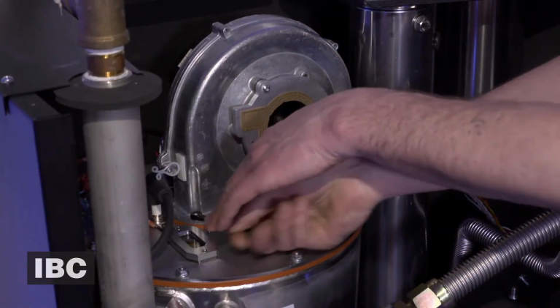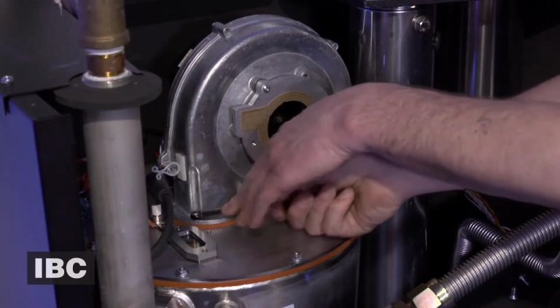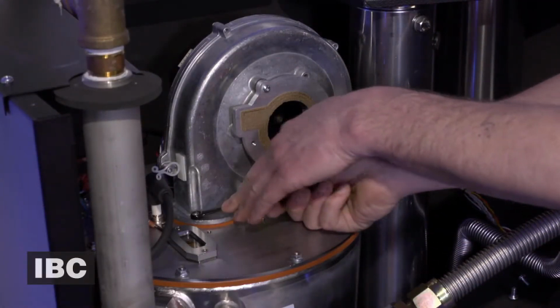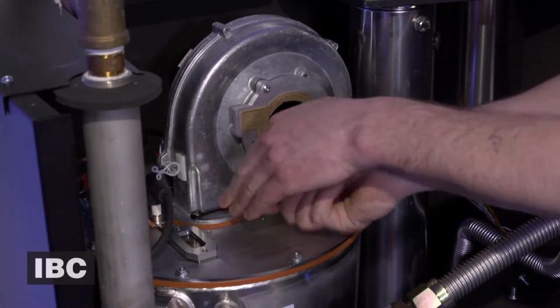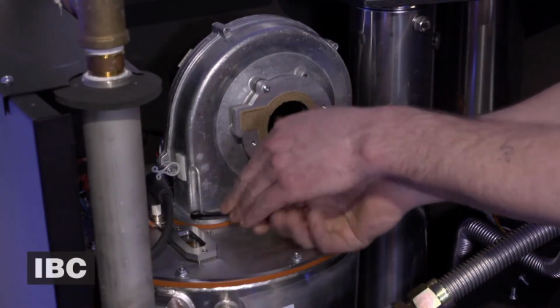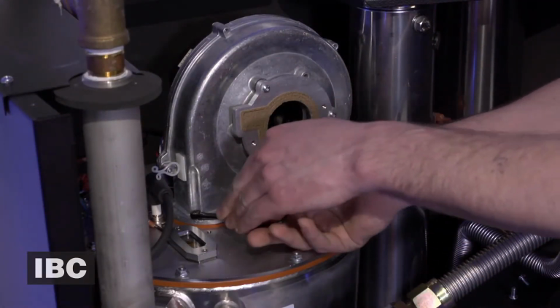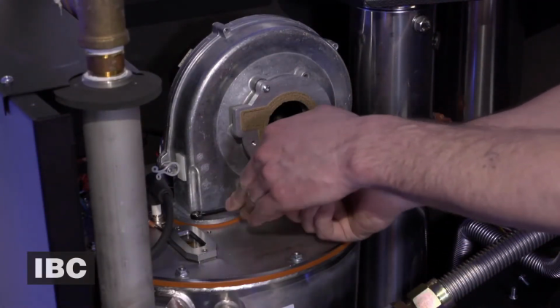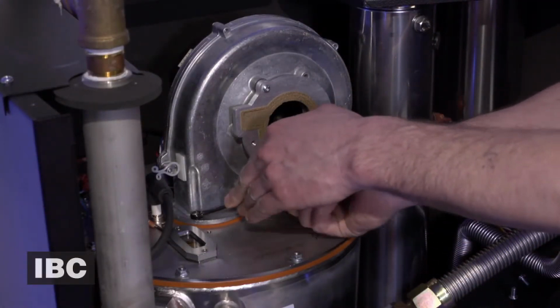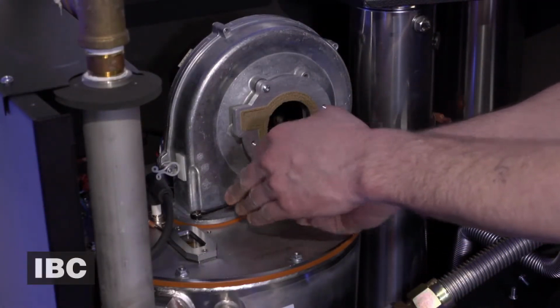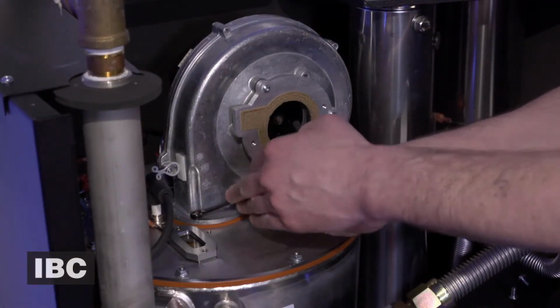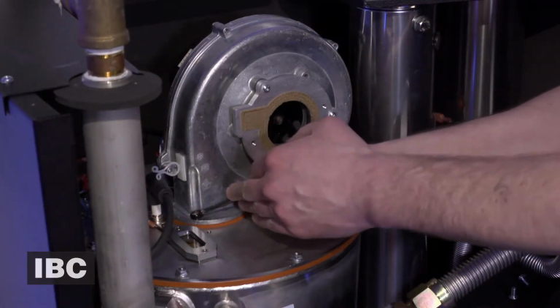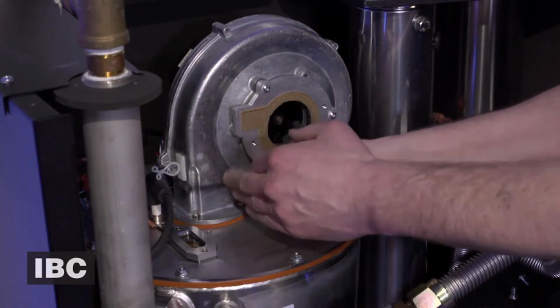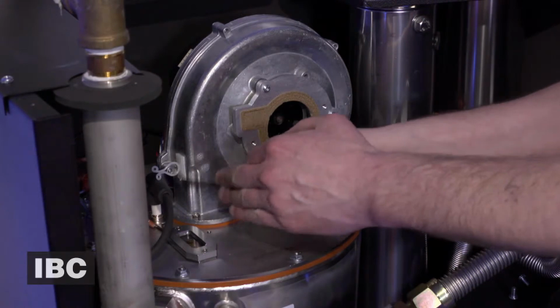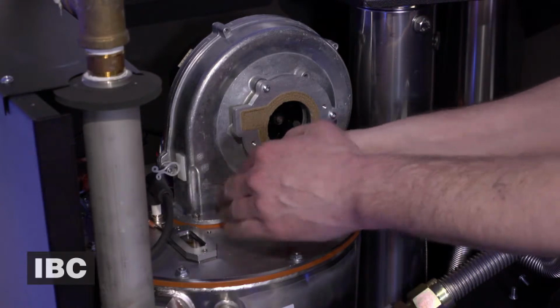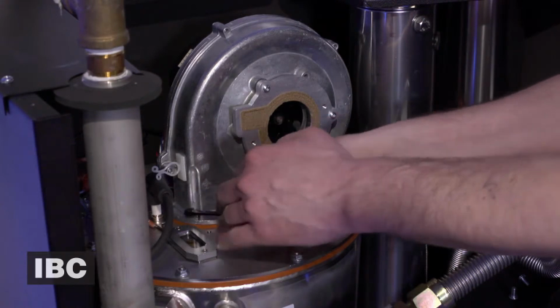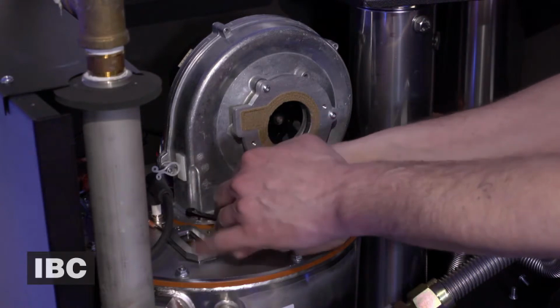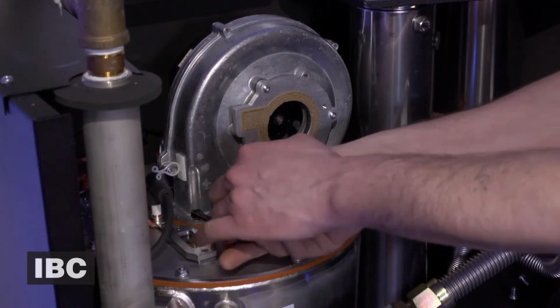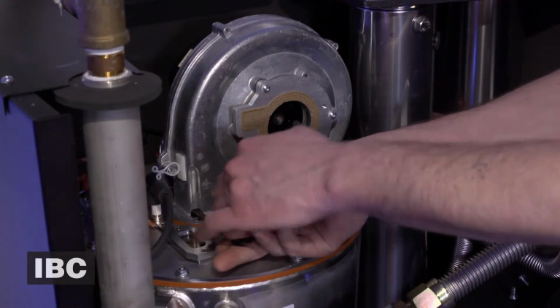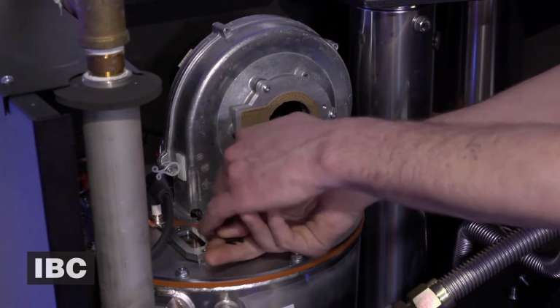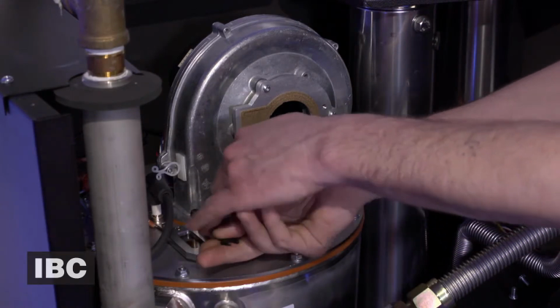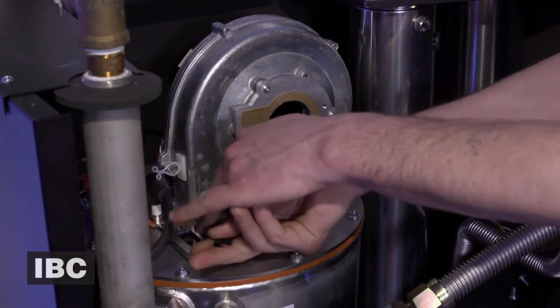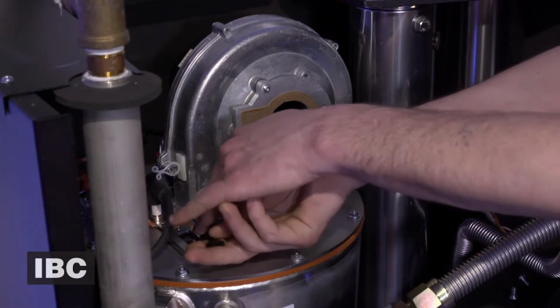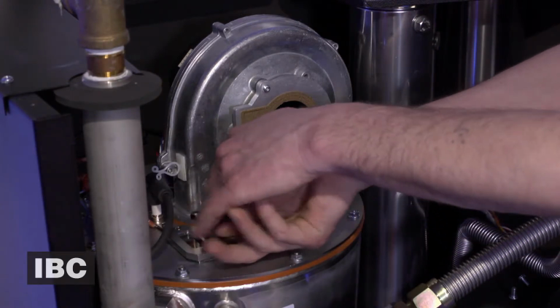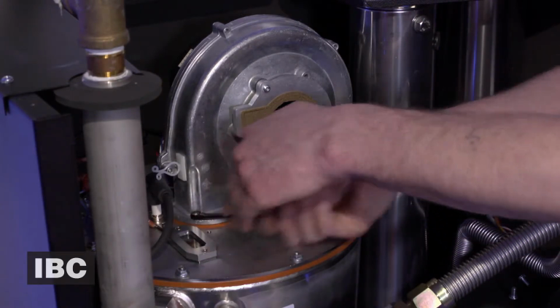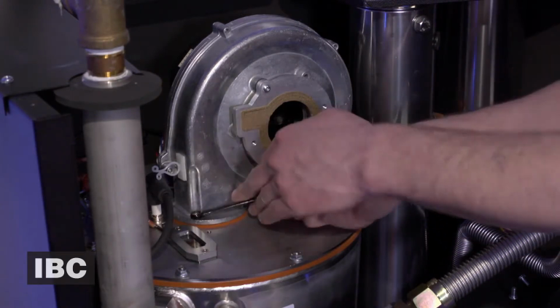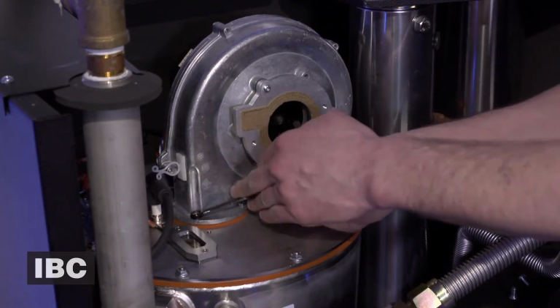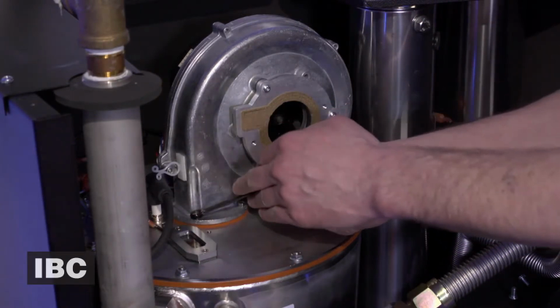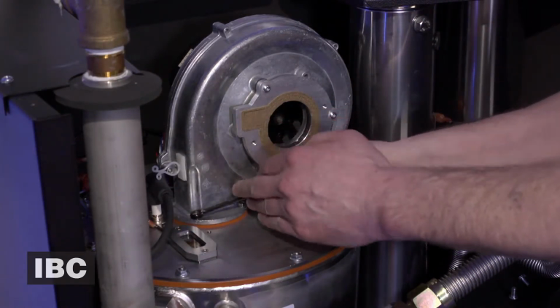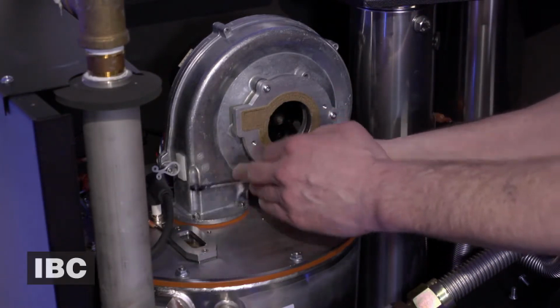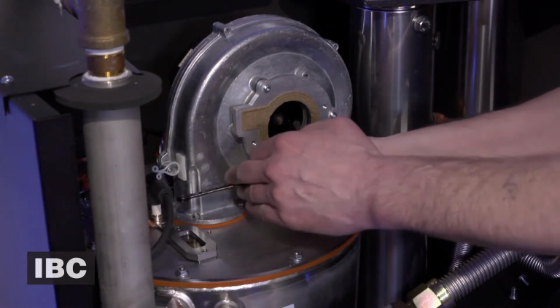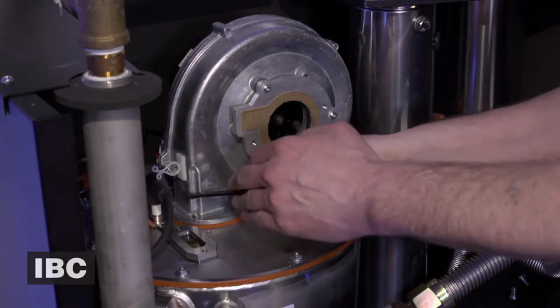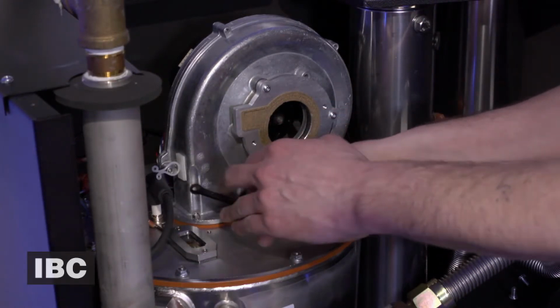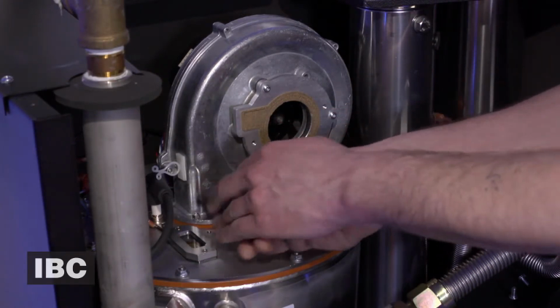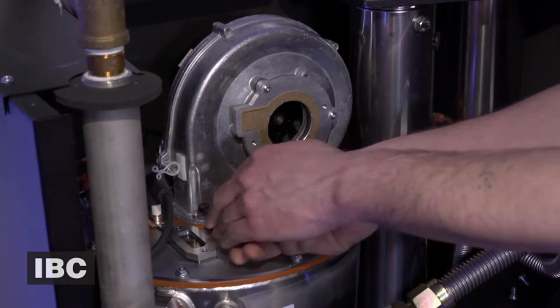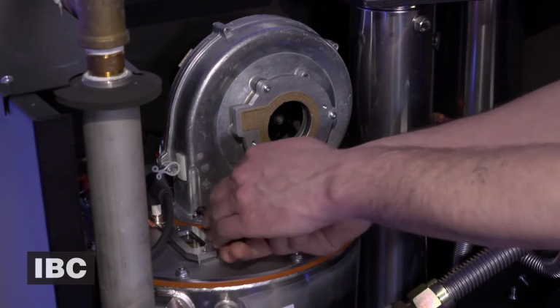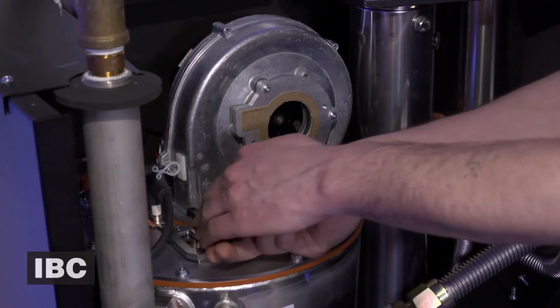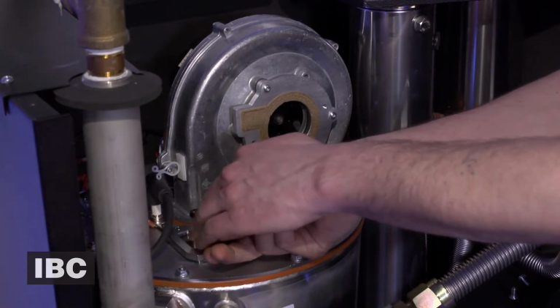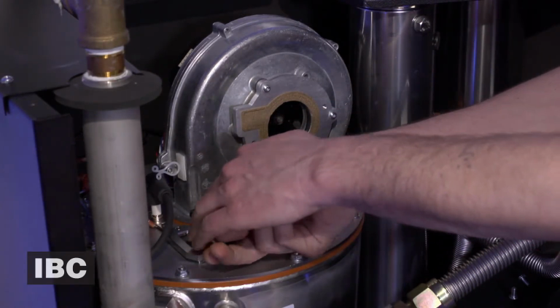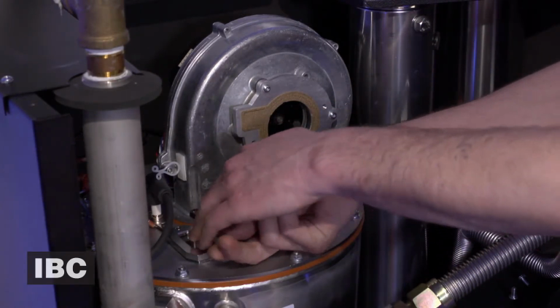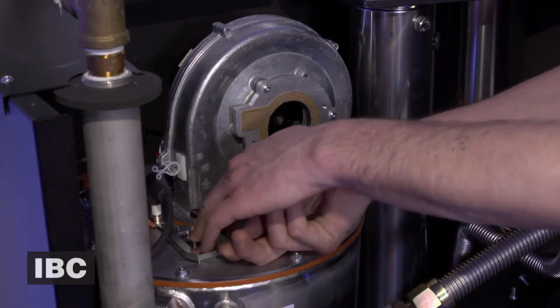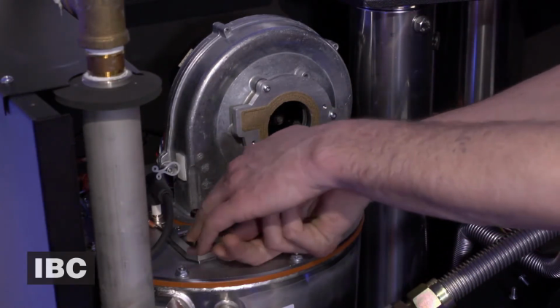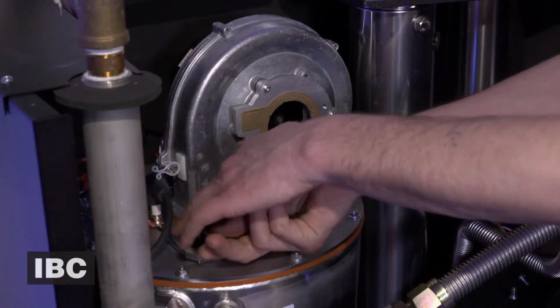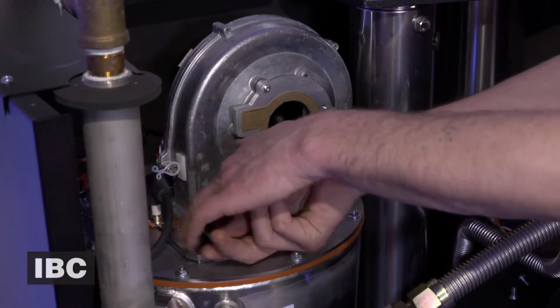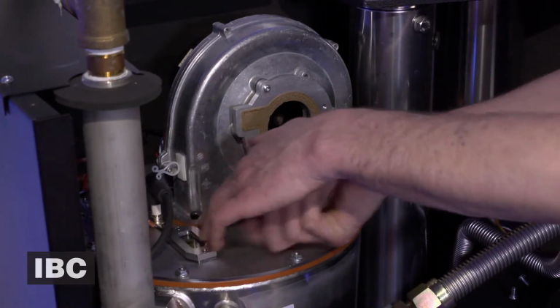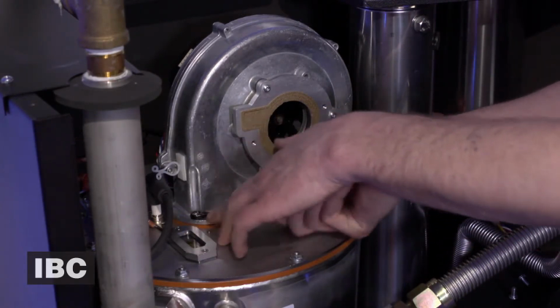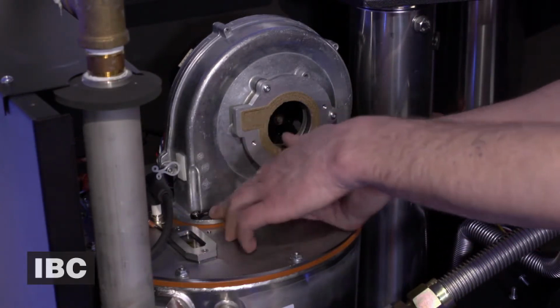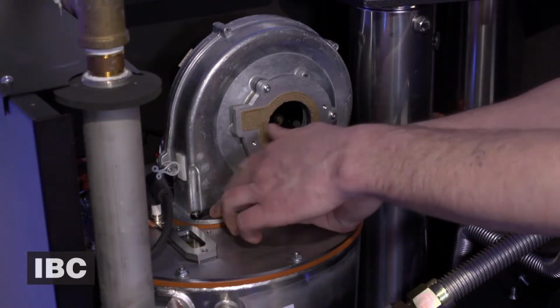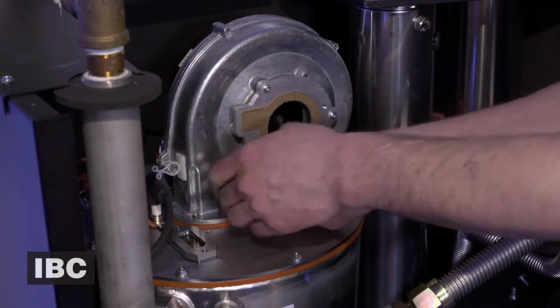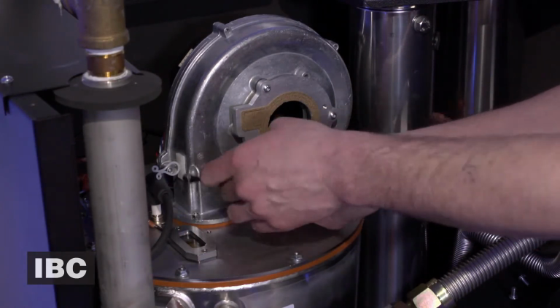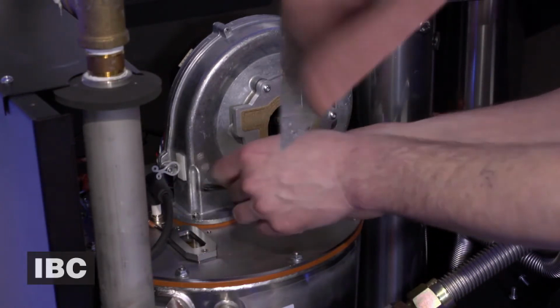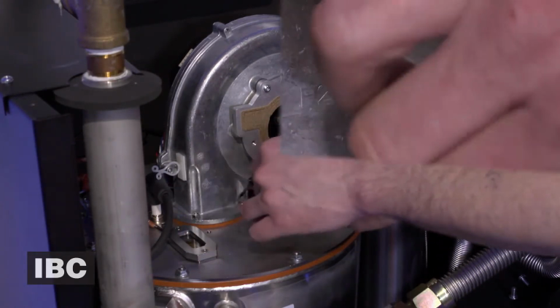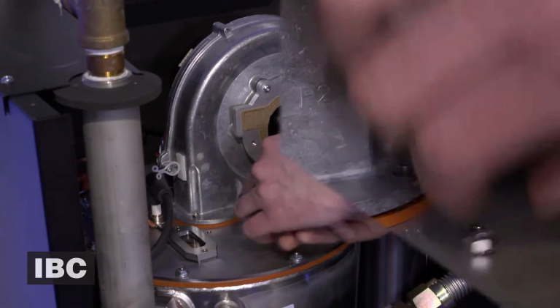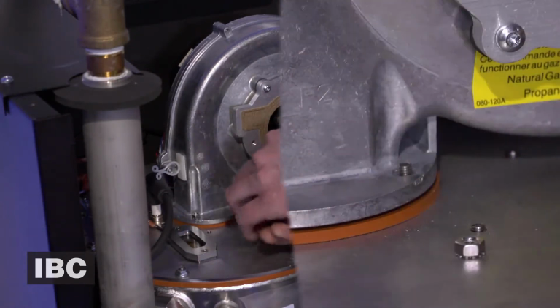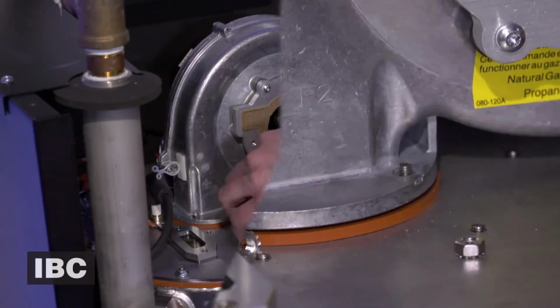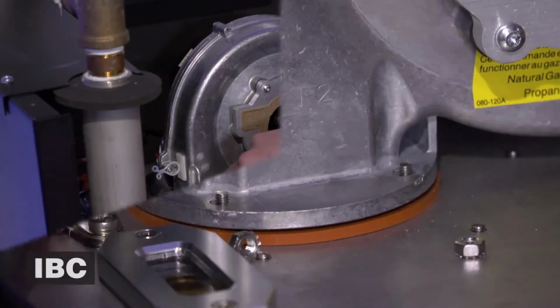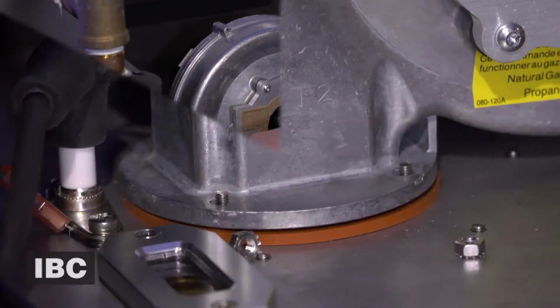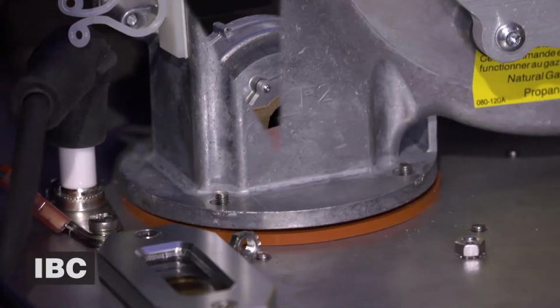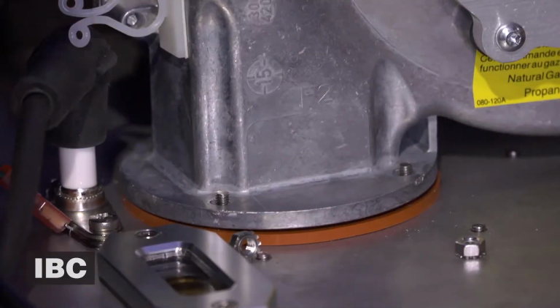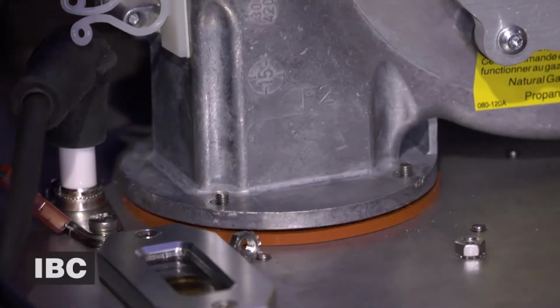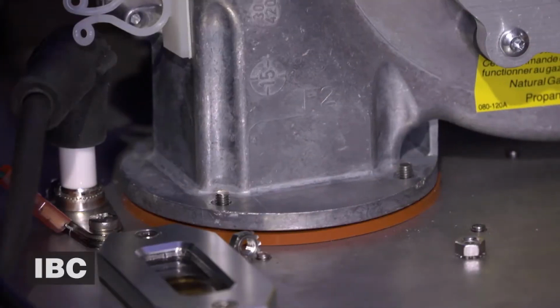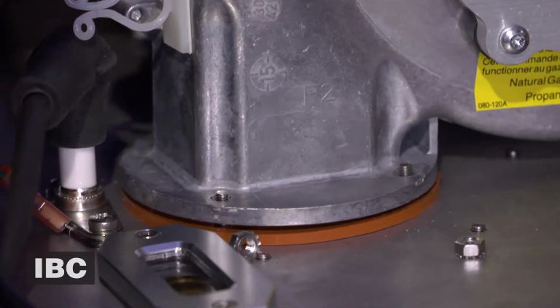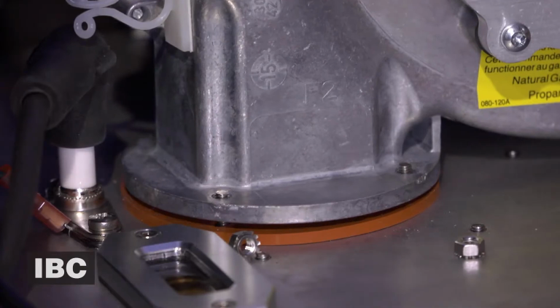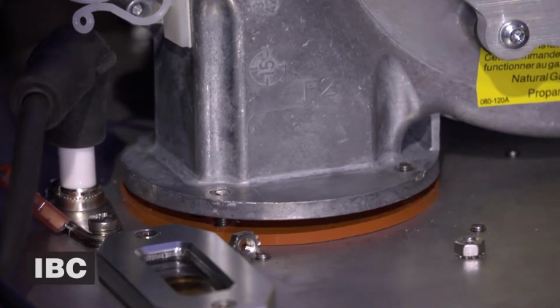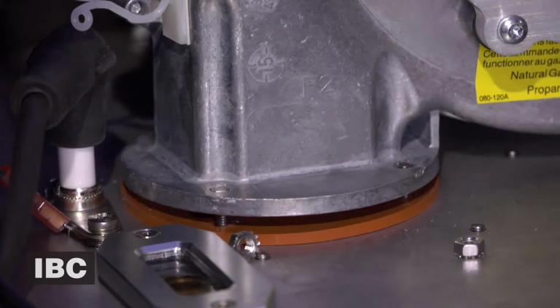We've got to undo the four screws on the bottom of the fan and the top of the heat exchanger. There are two in the back that I've already taken out to save time, so we'll just get at these two here. And then we can remove the fan.